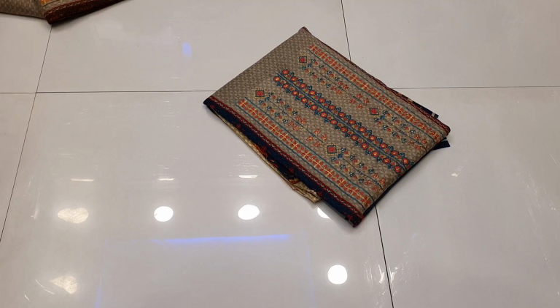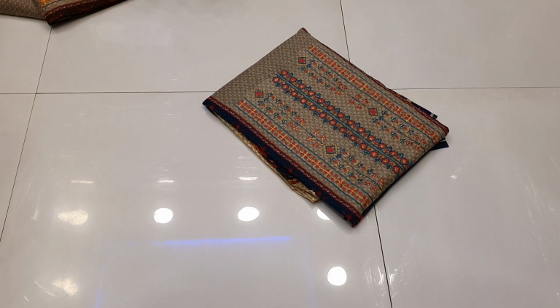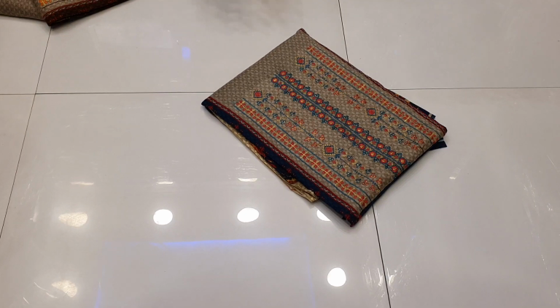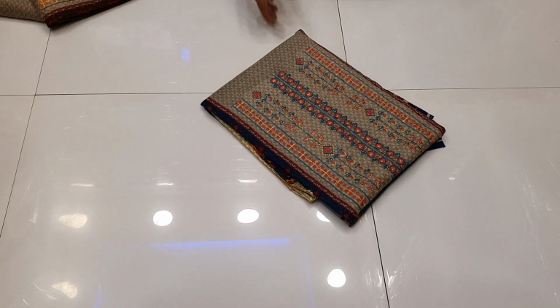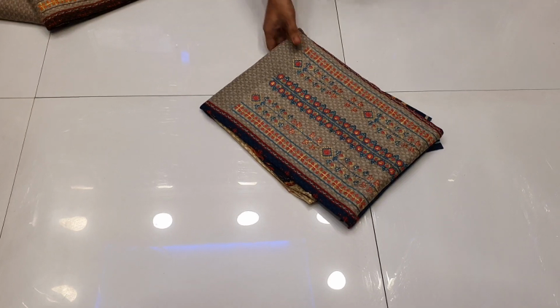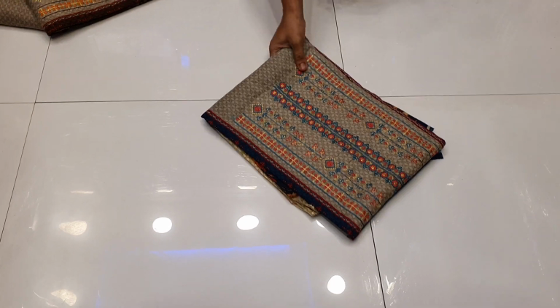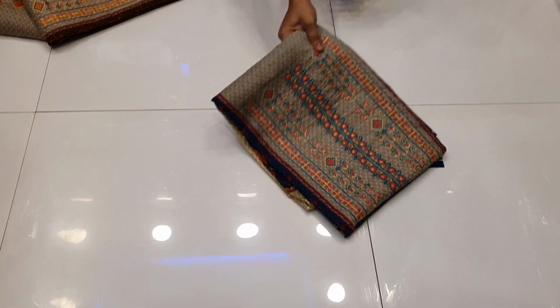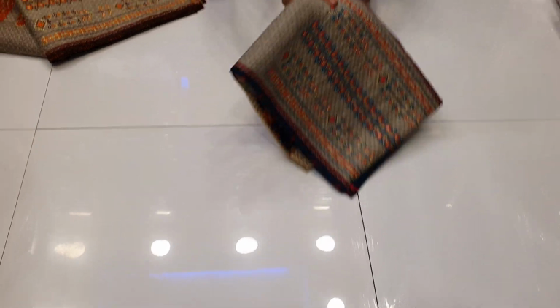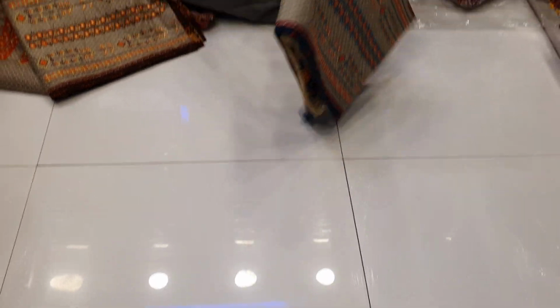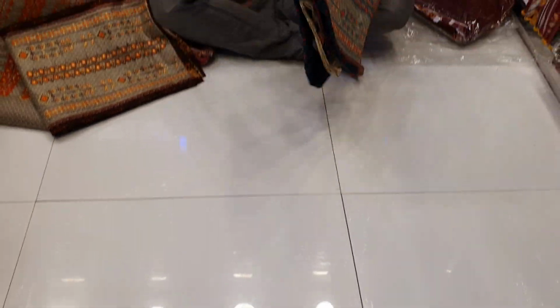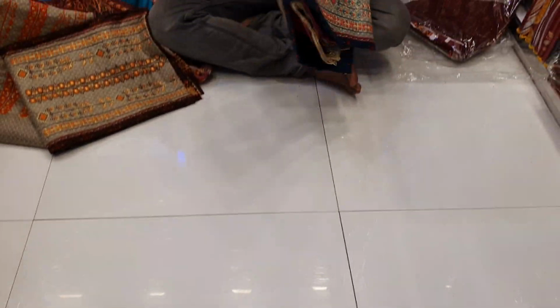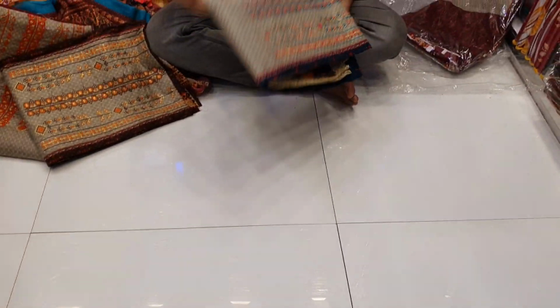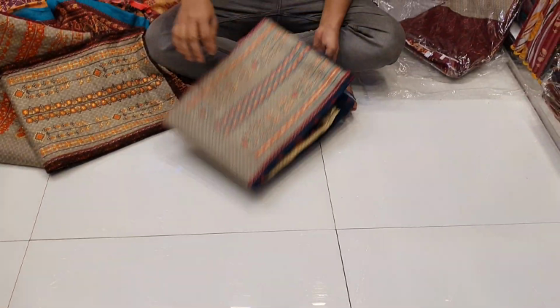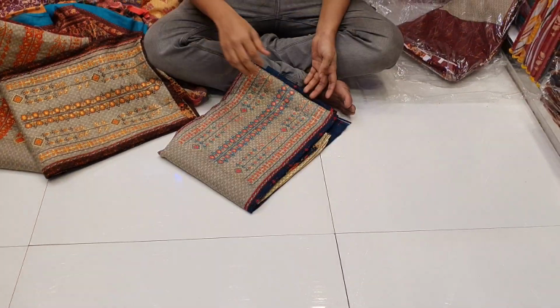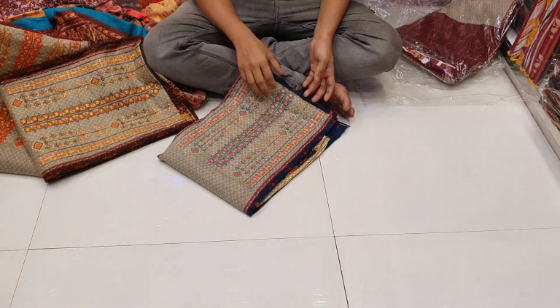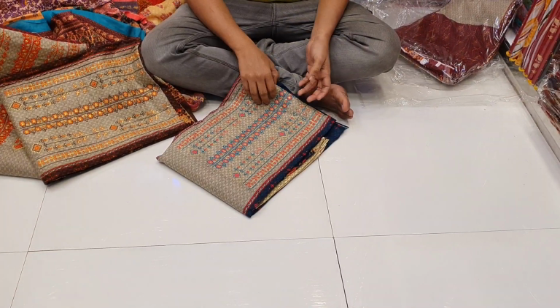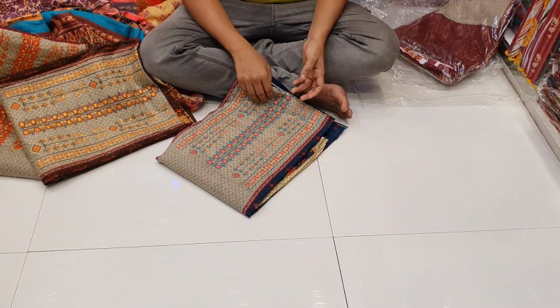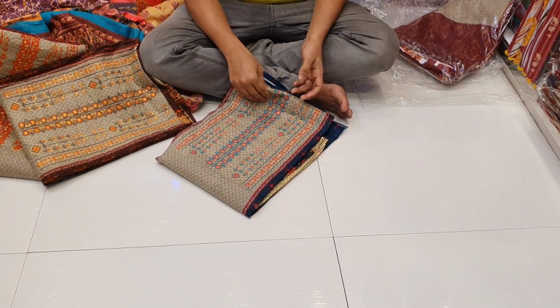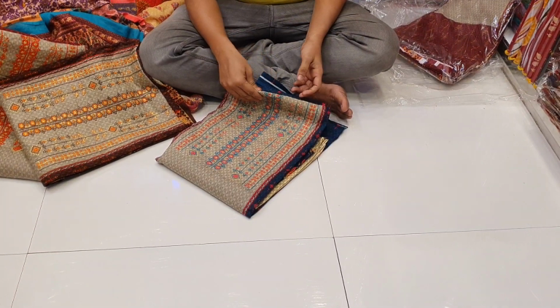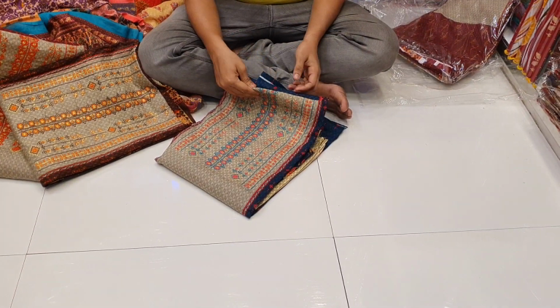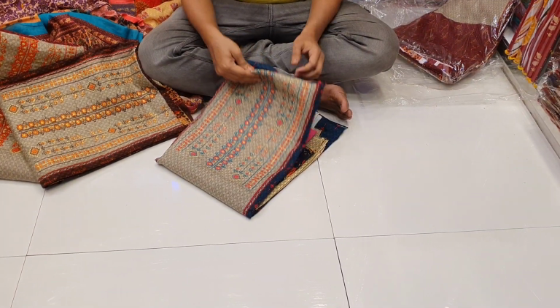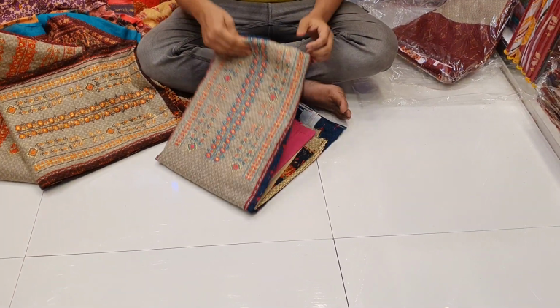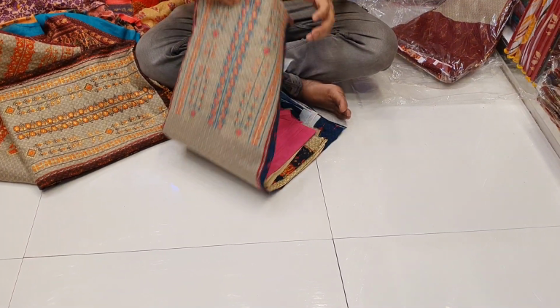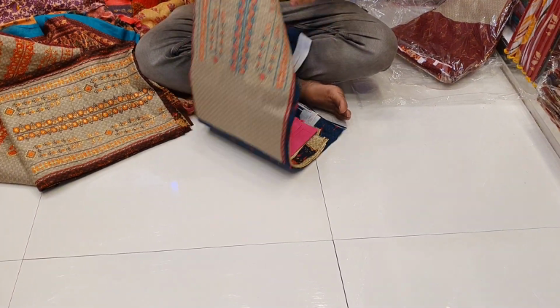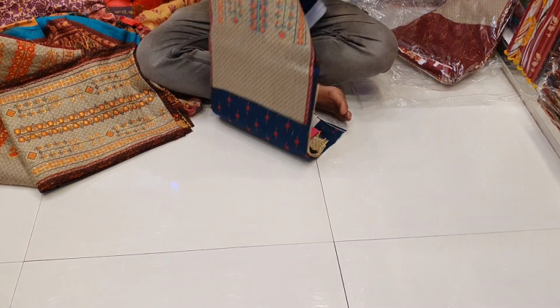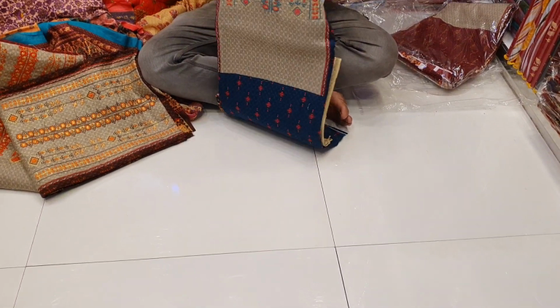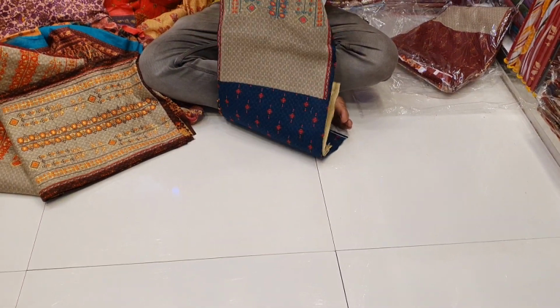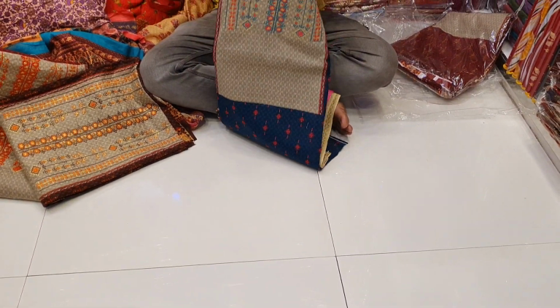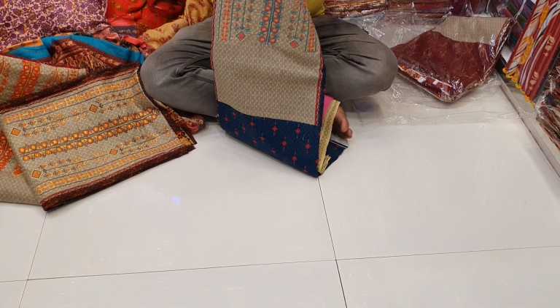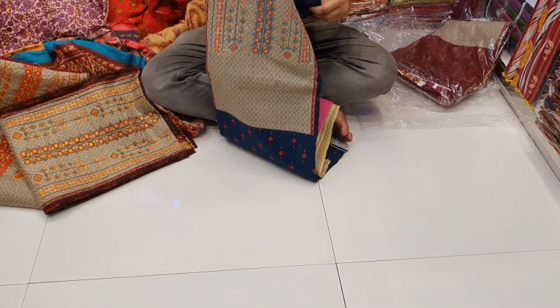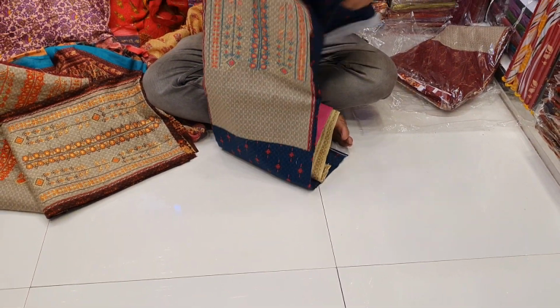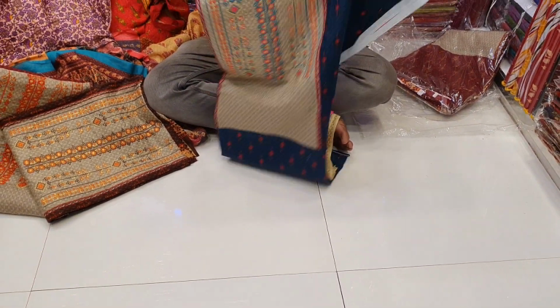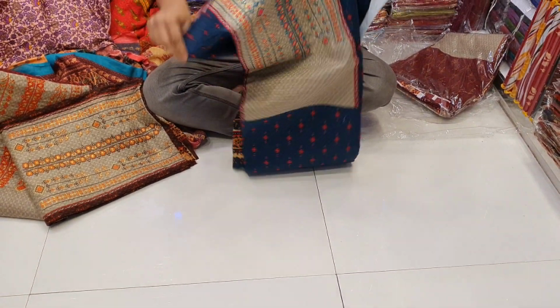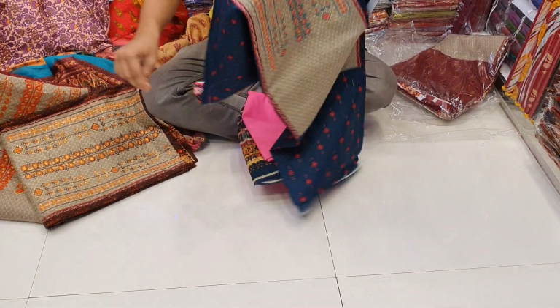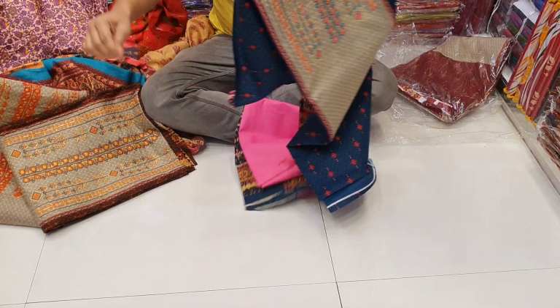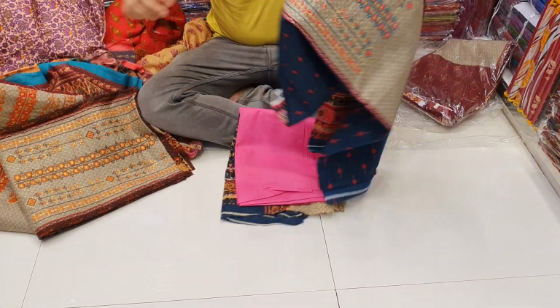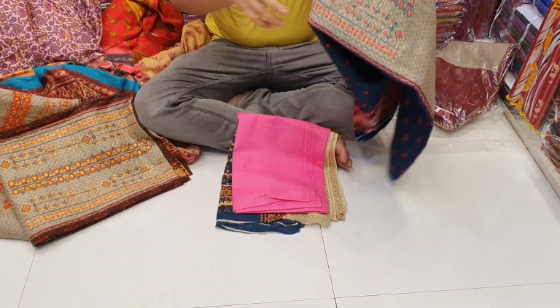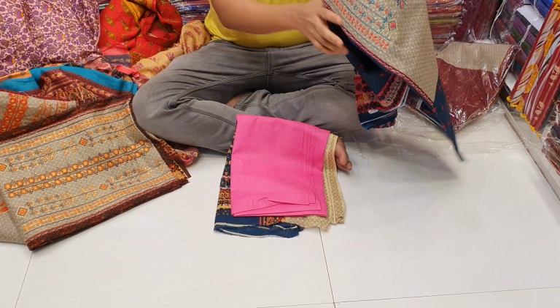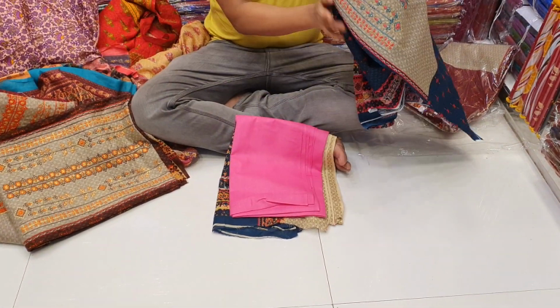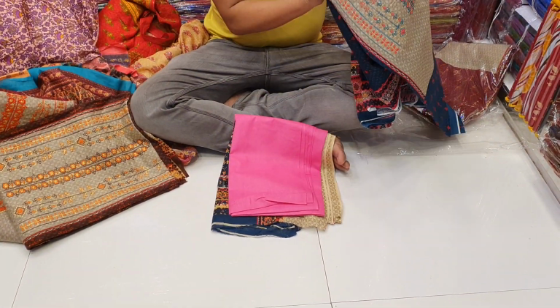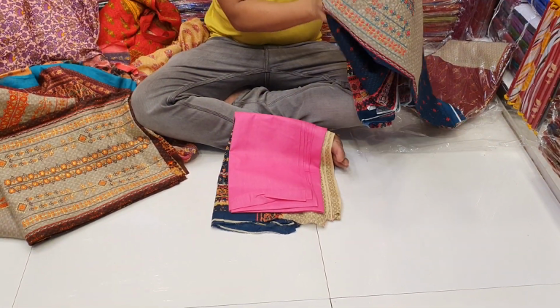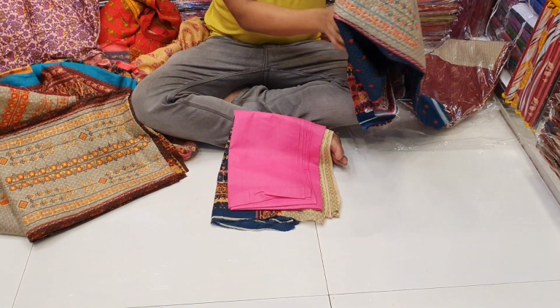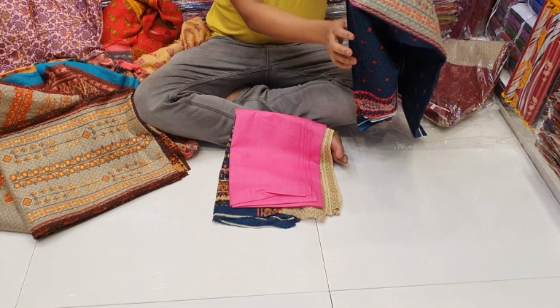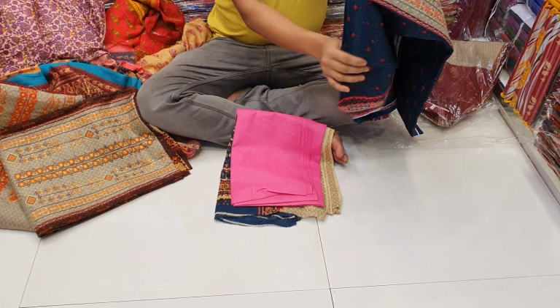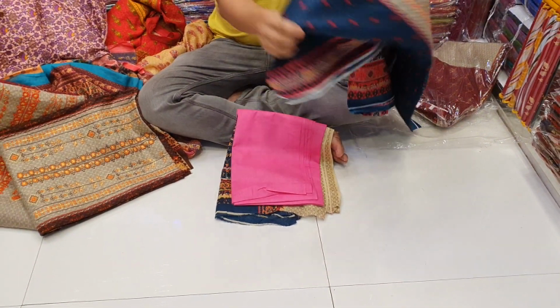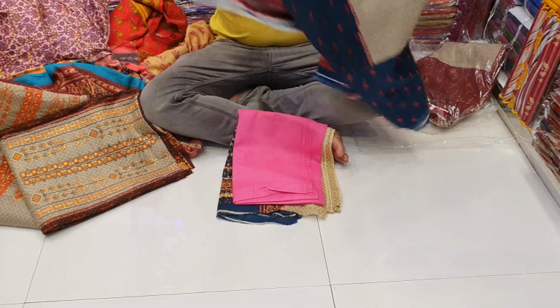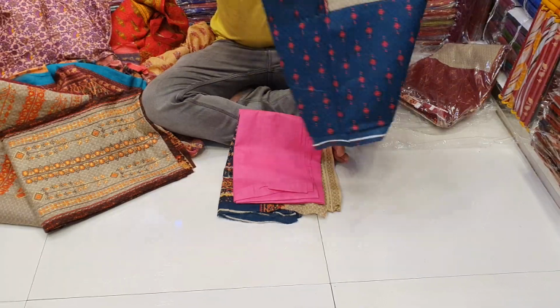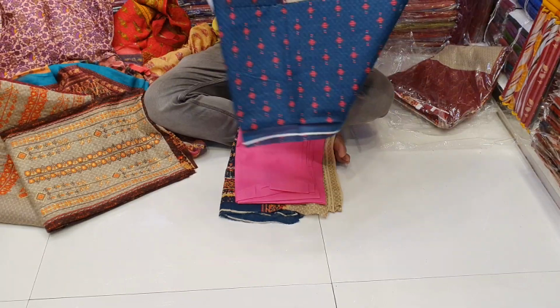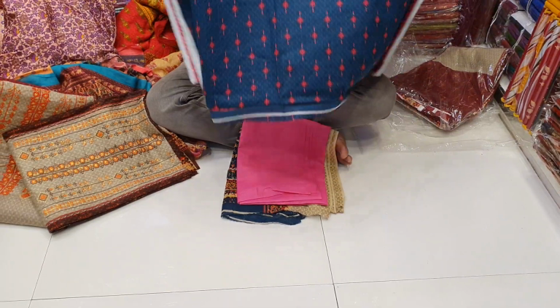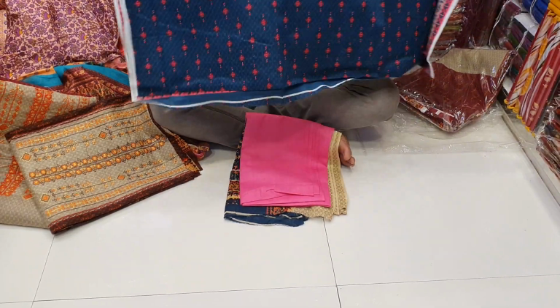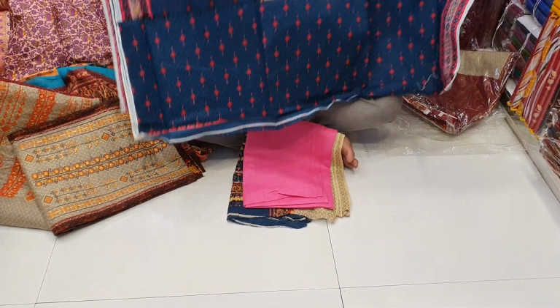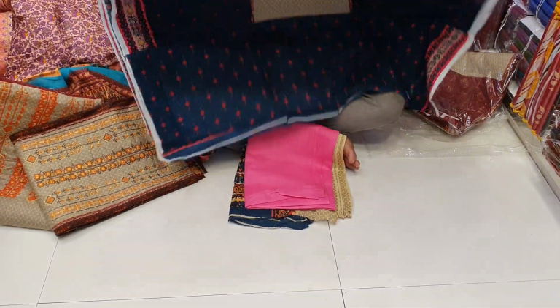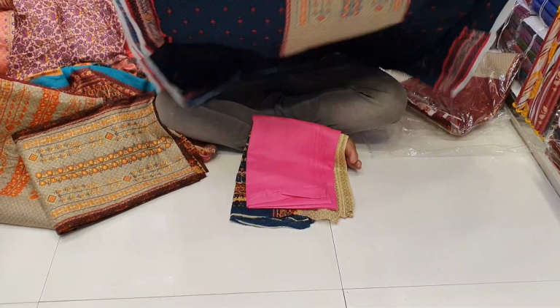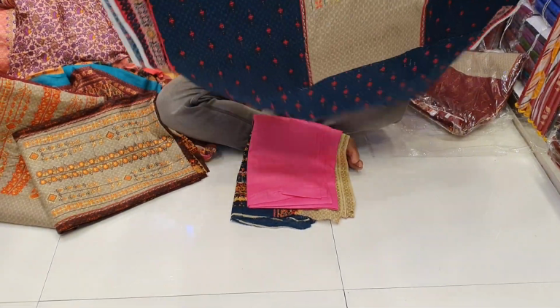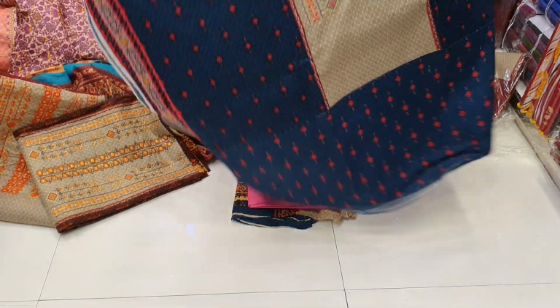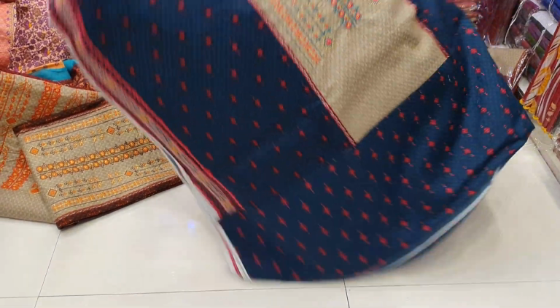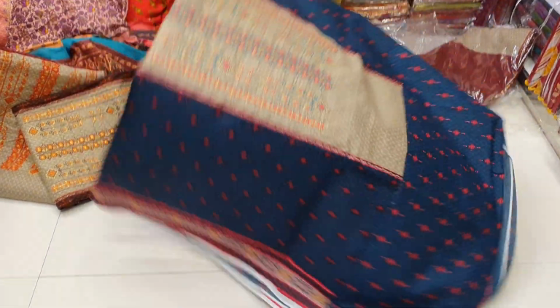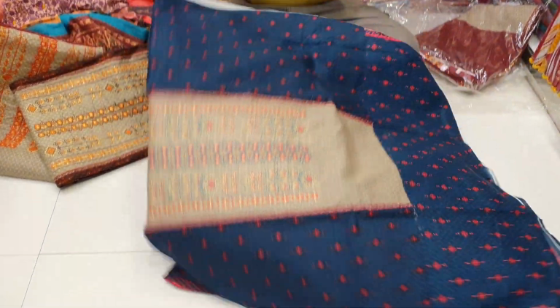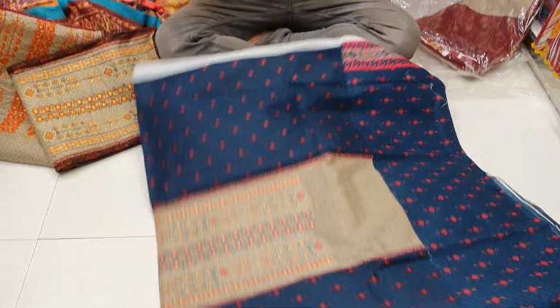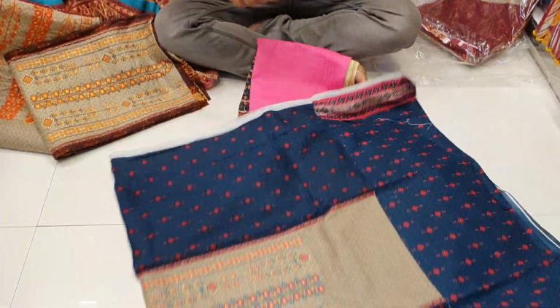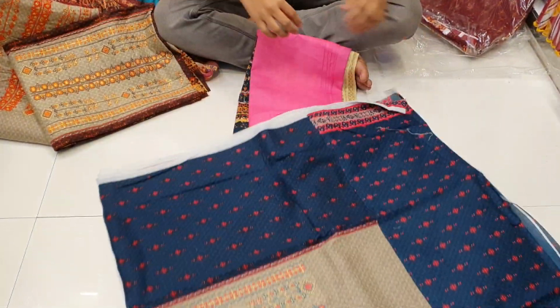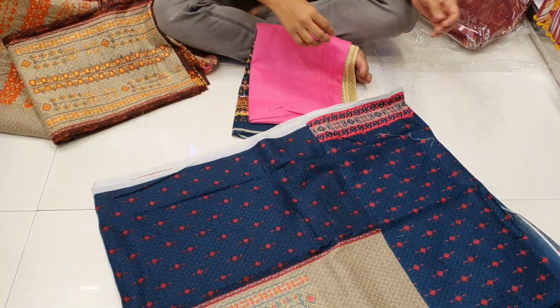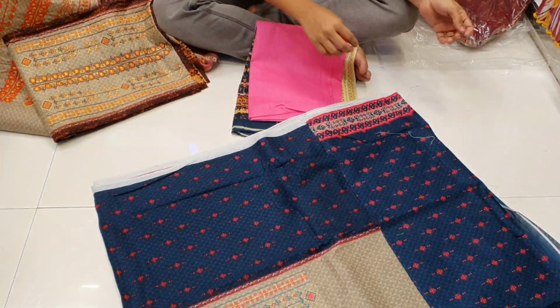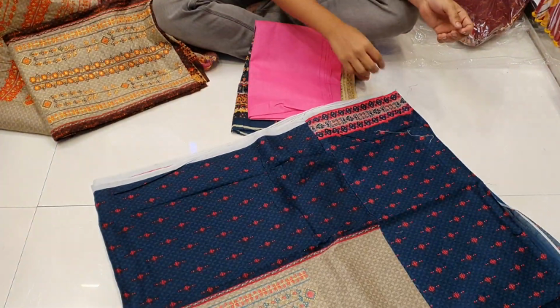Good afternoon, welcome, everyone. Welcome. It's a big collection. This is one of the latest designer bin set collection.